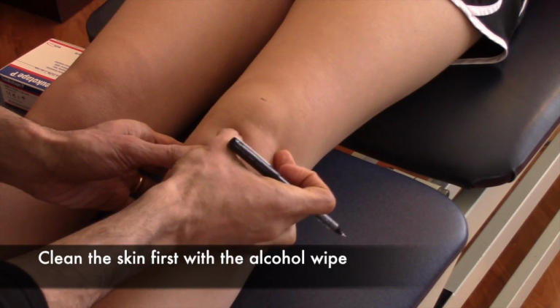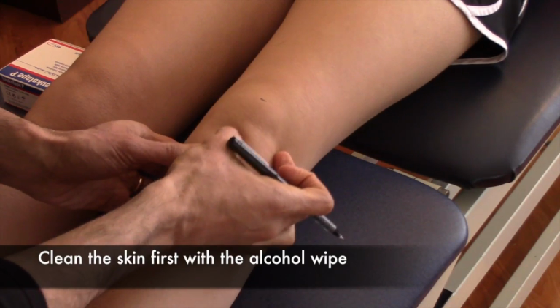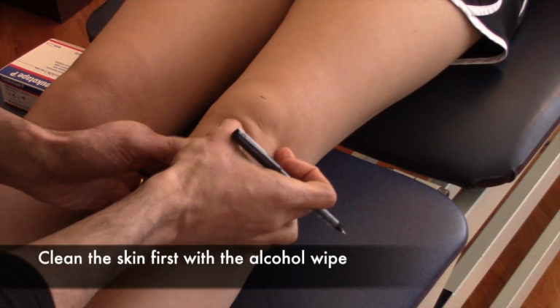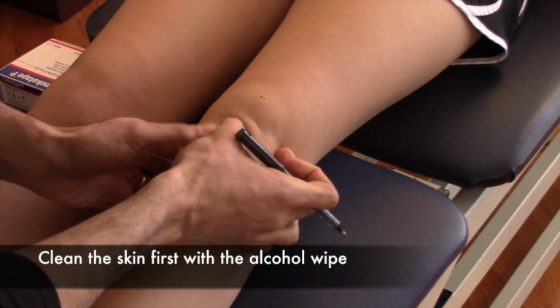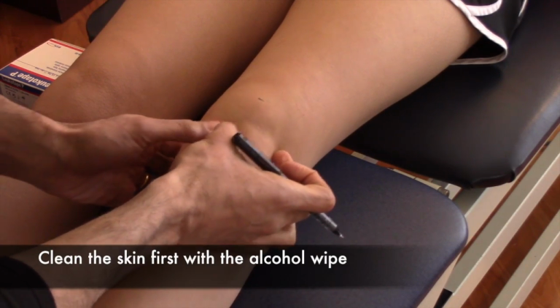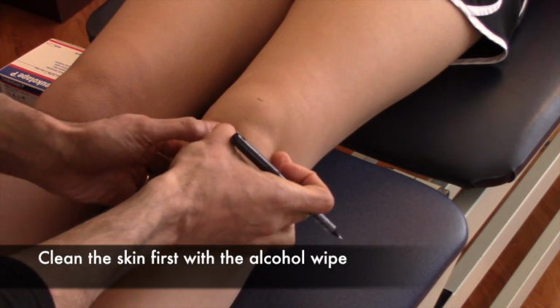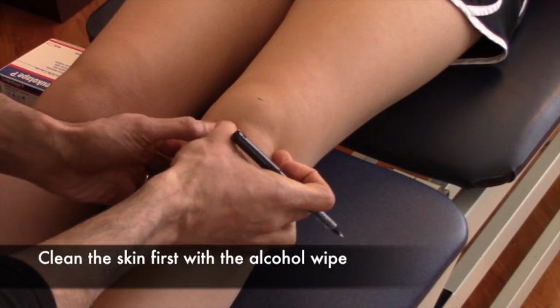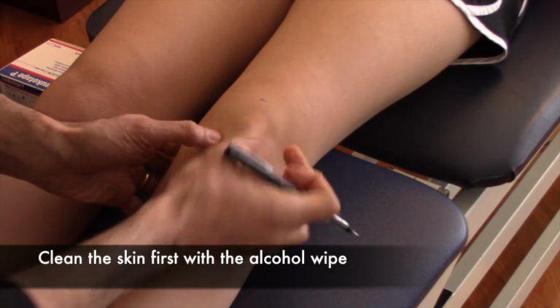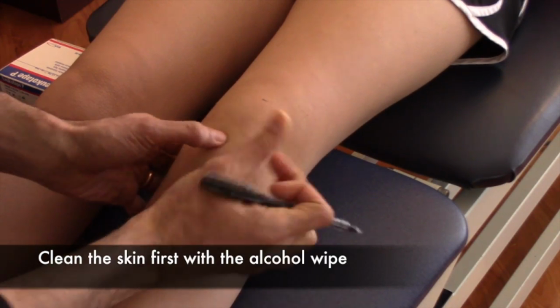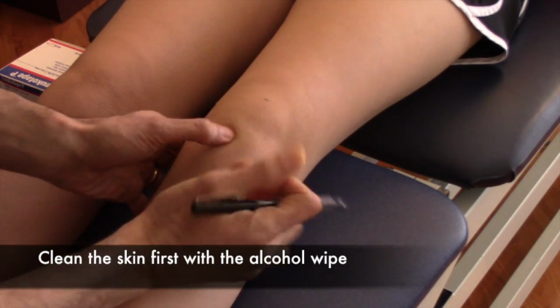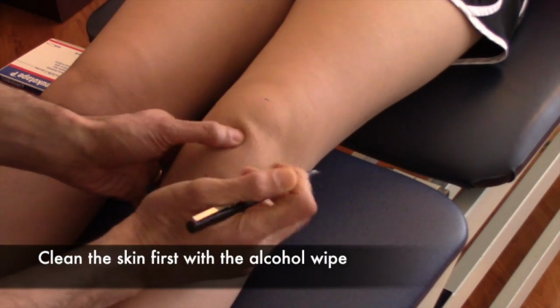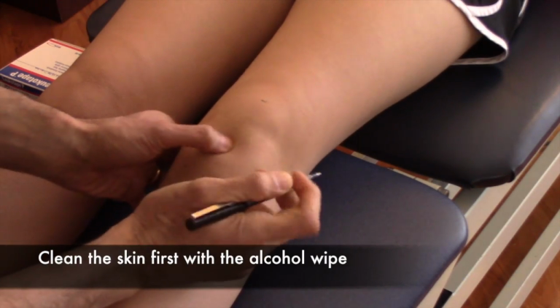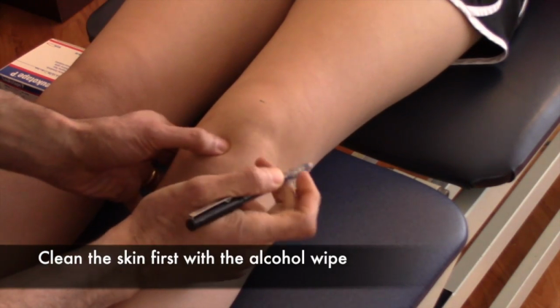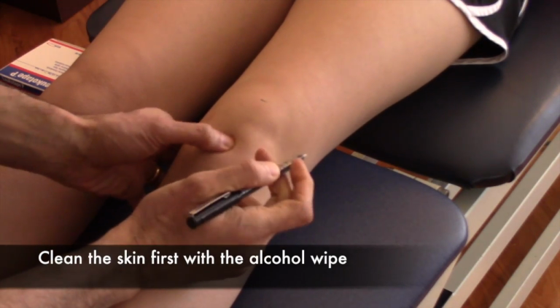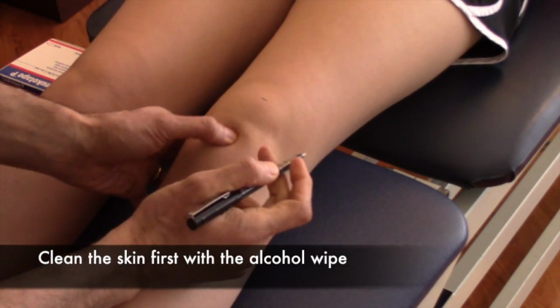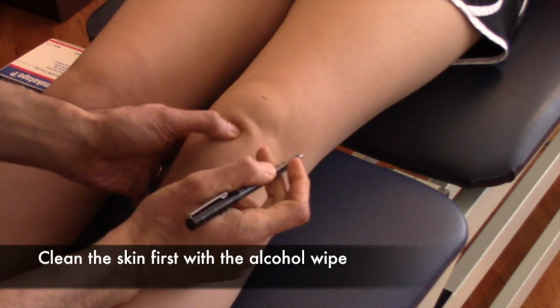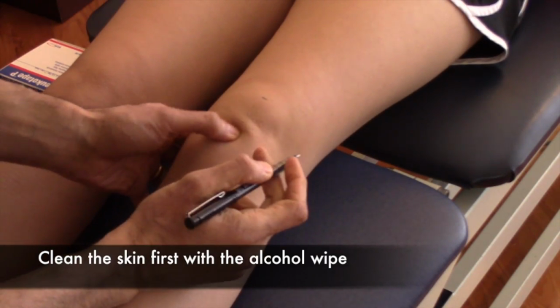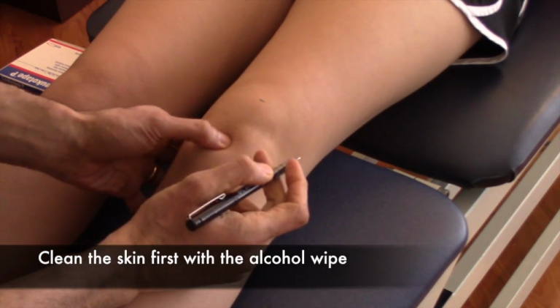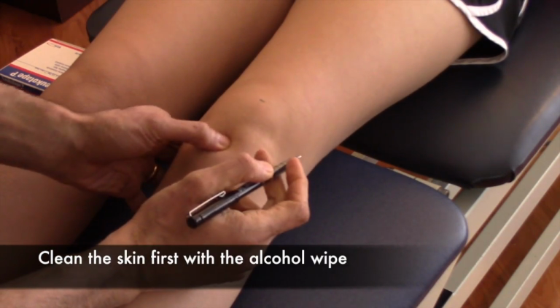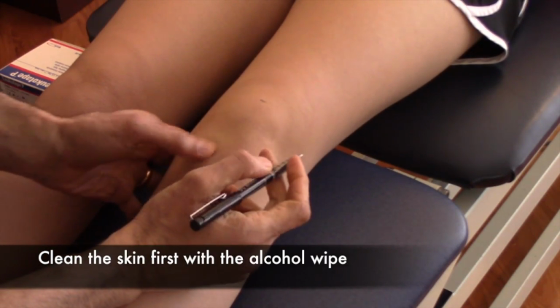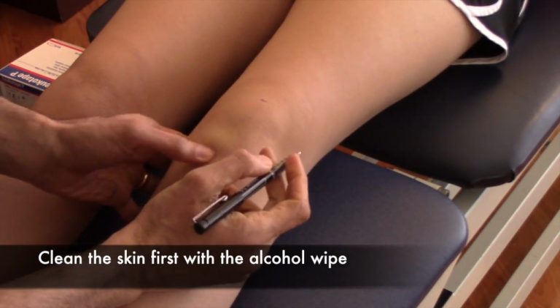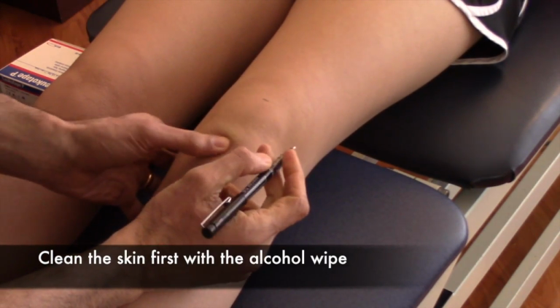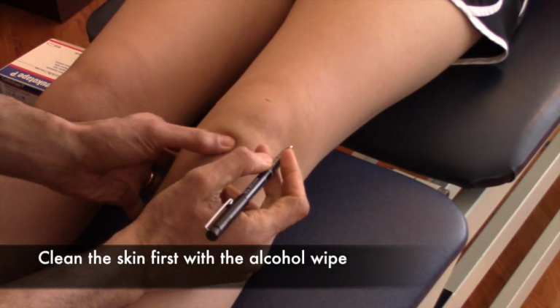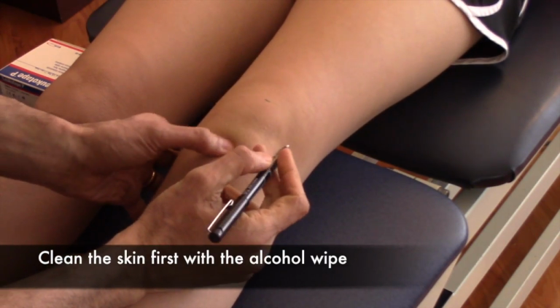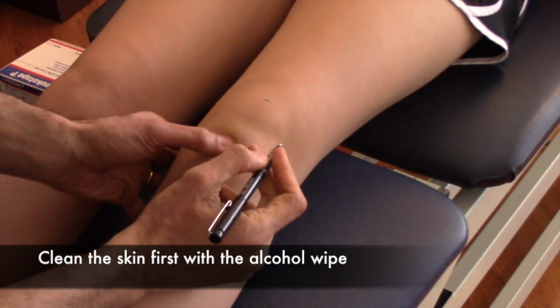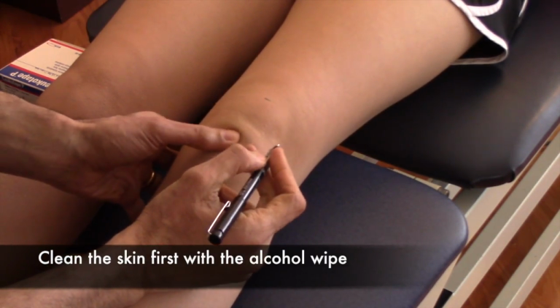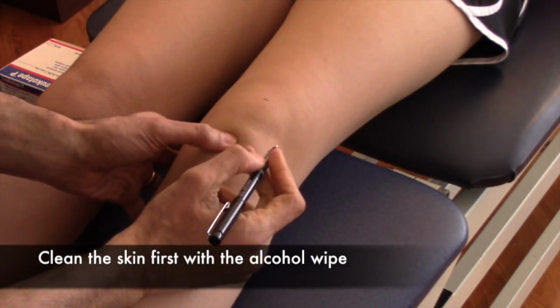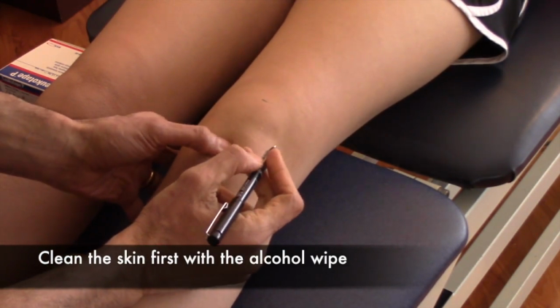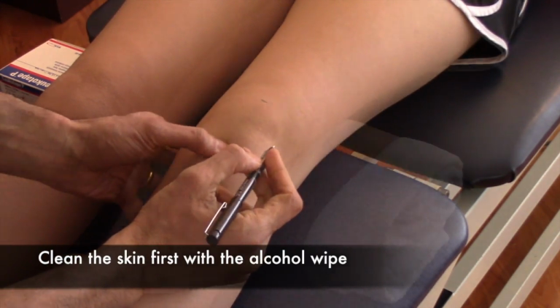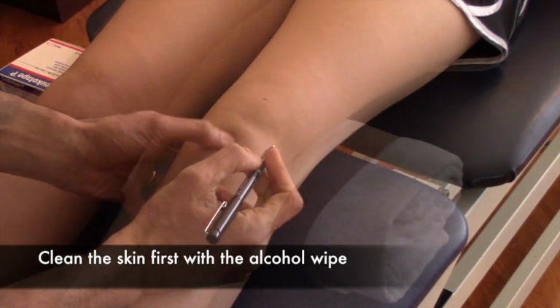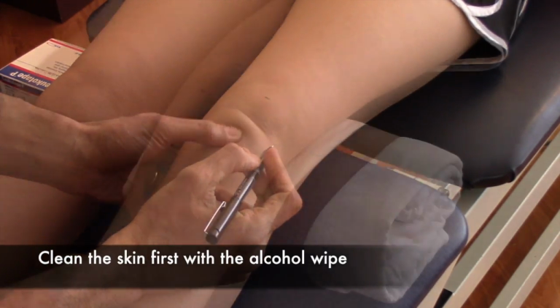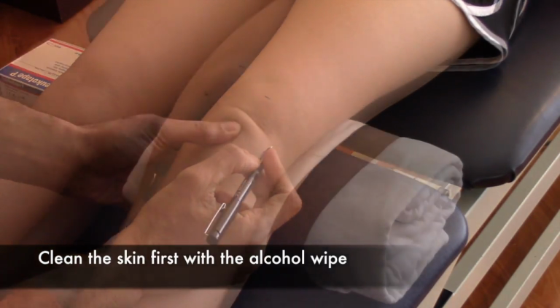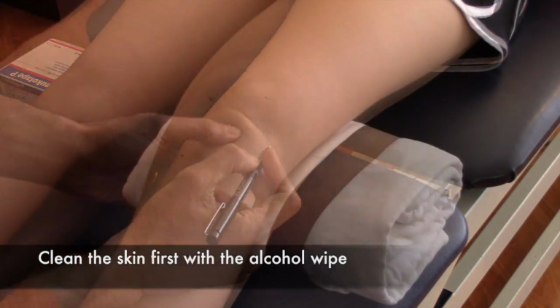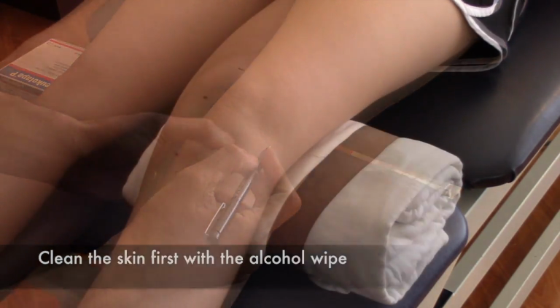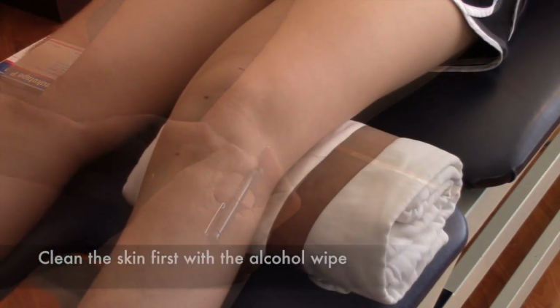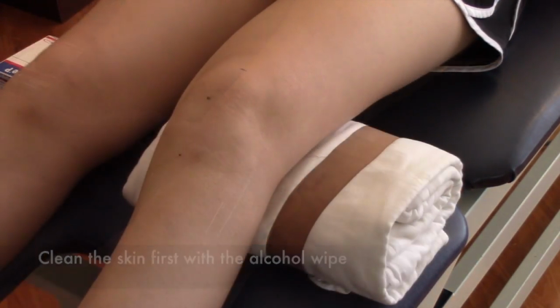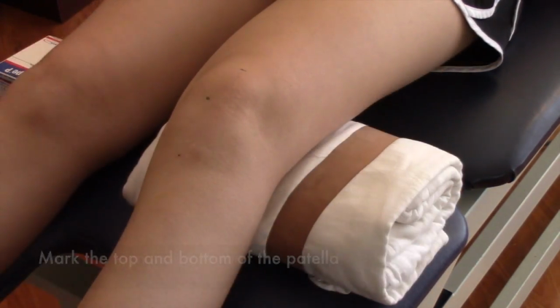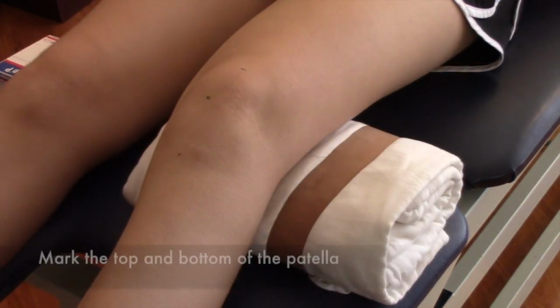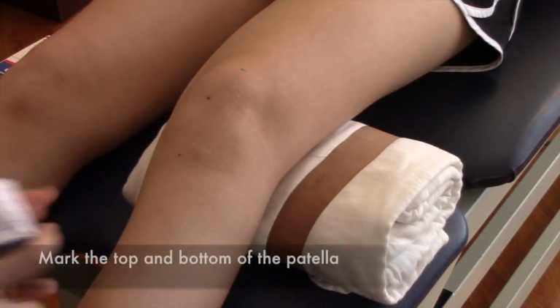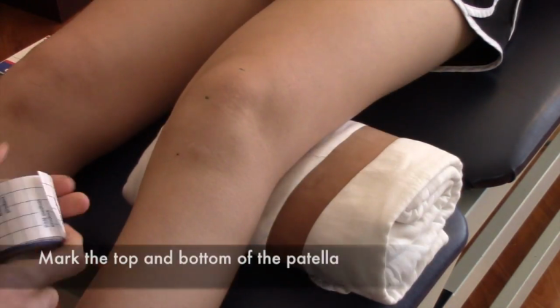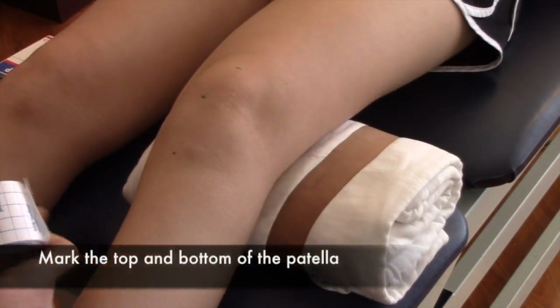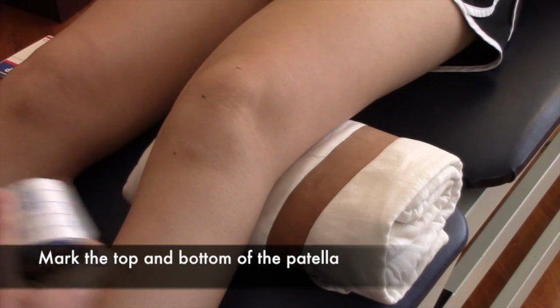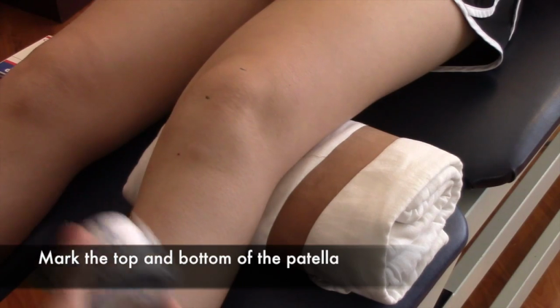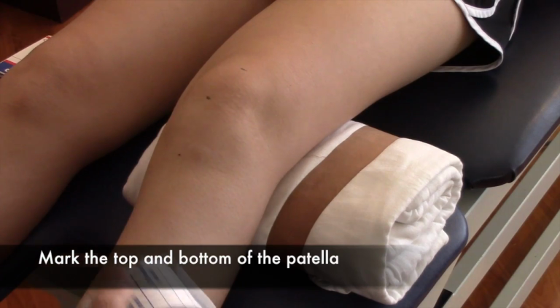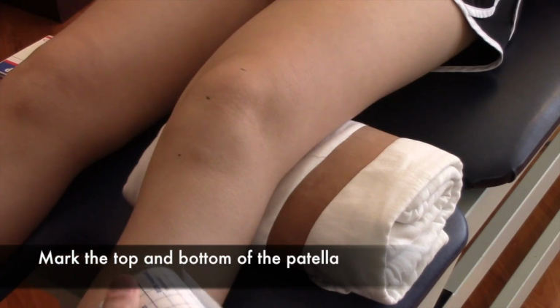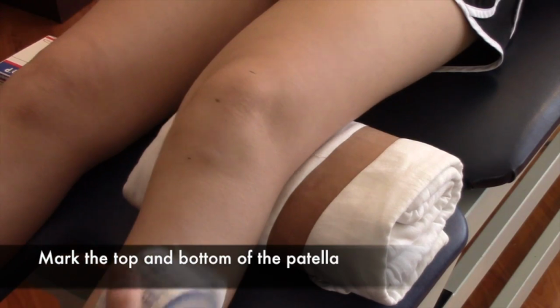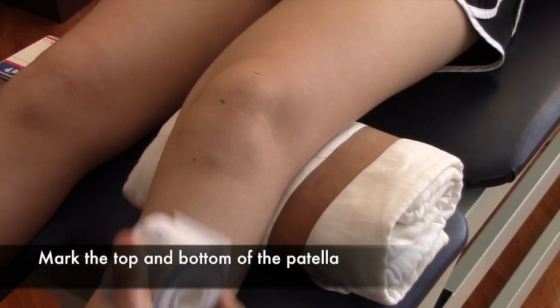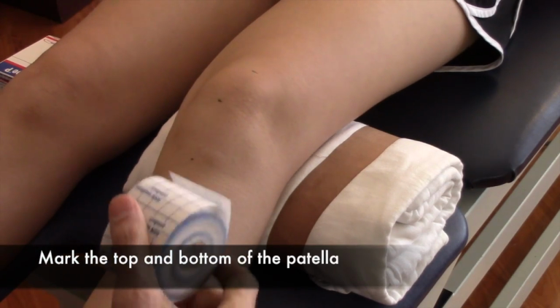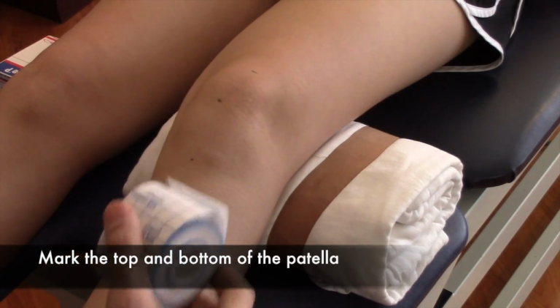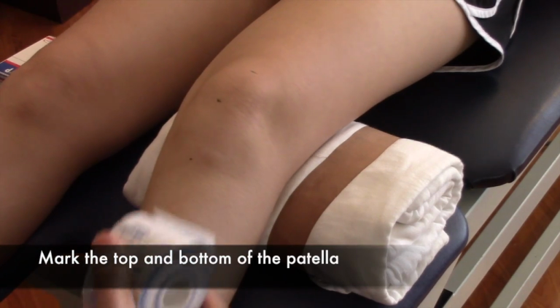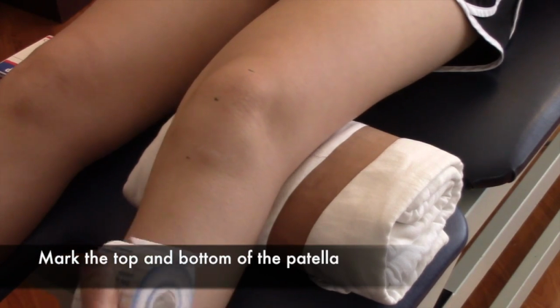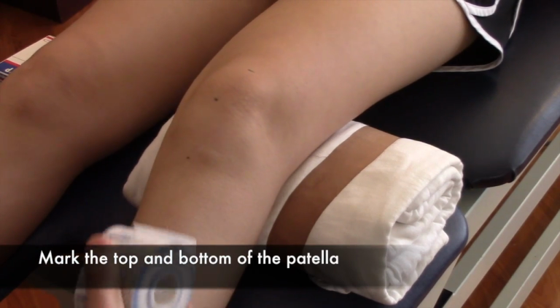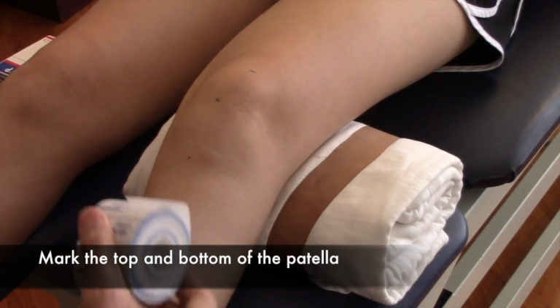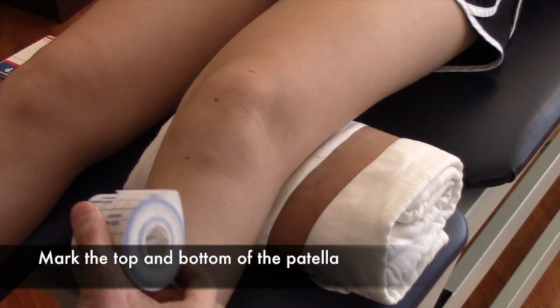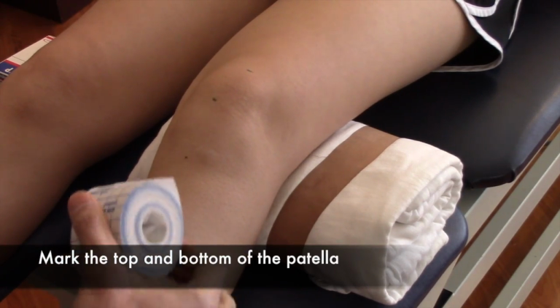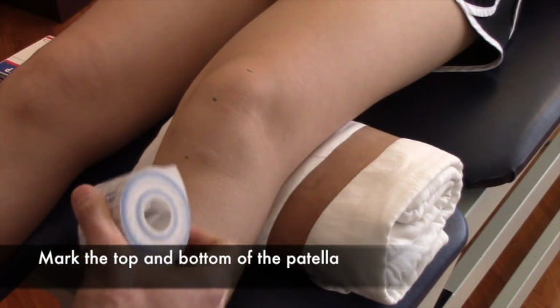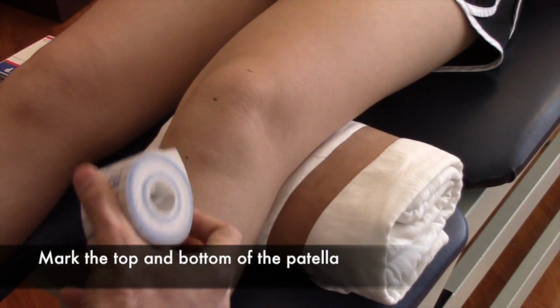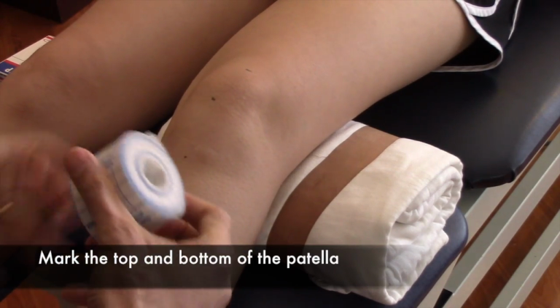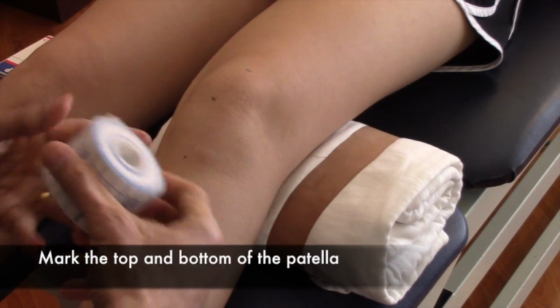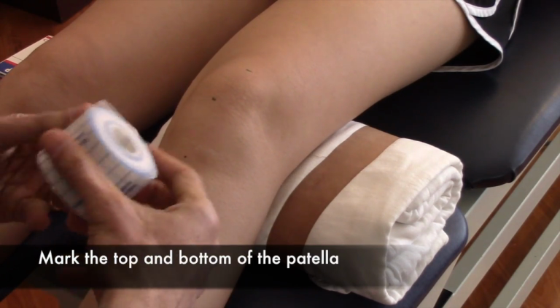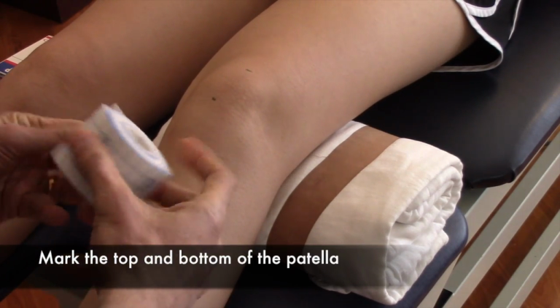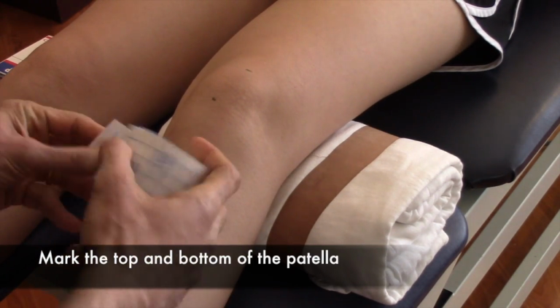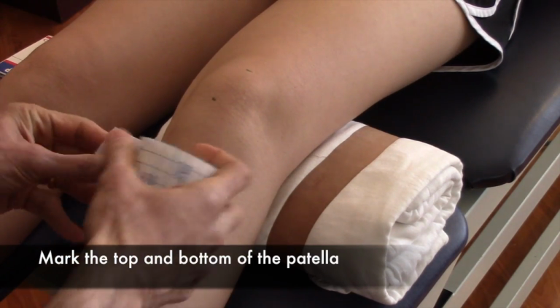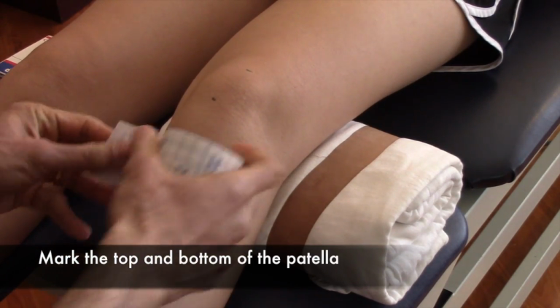First, go ahead and wipe down the skin just to get the natural oils off. Then you'll mark the top and bottom edge of the patella.